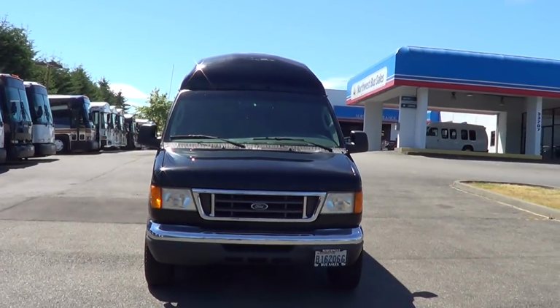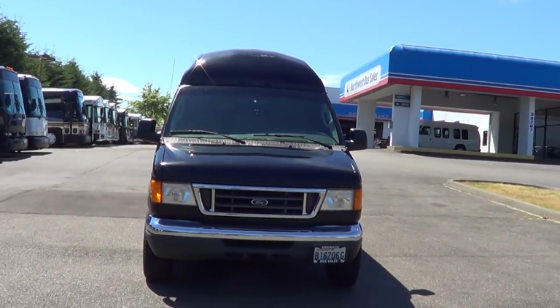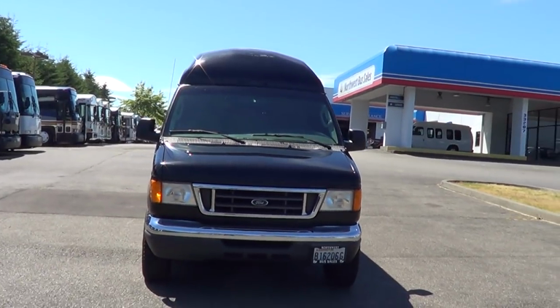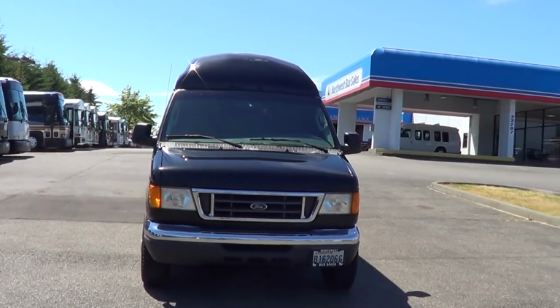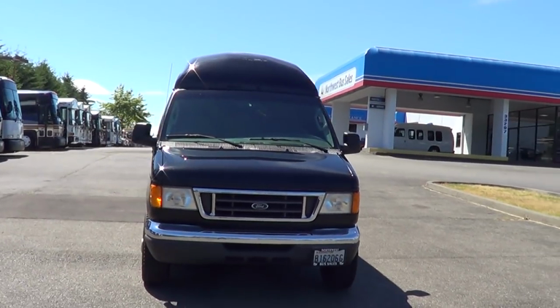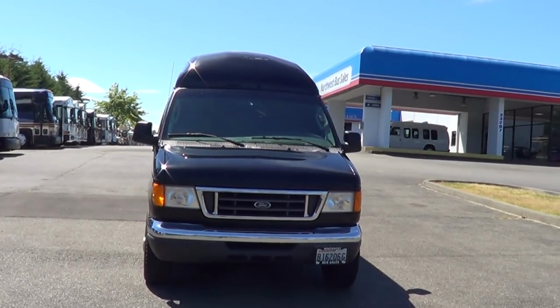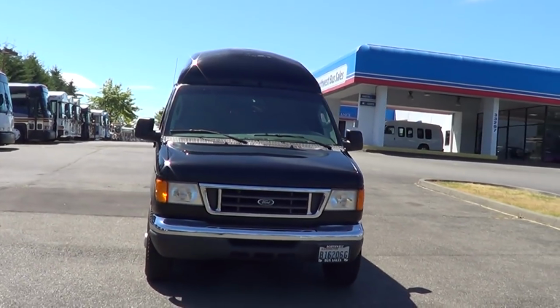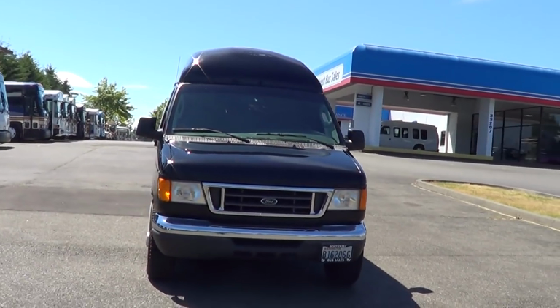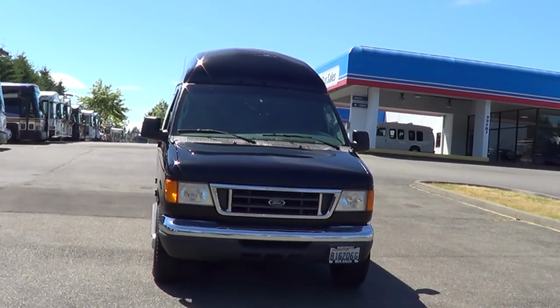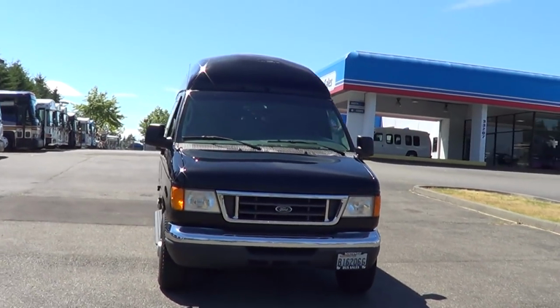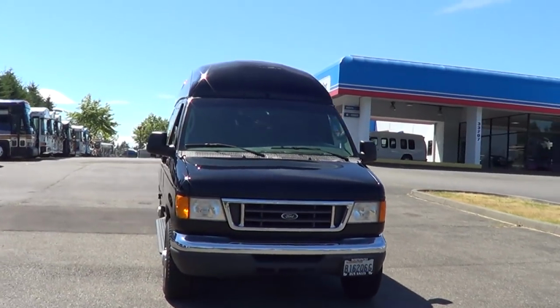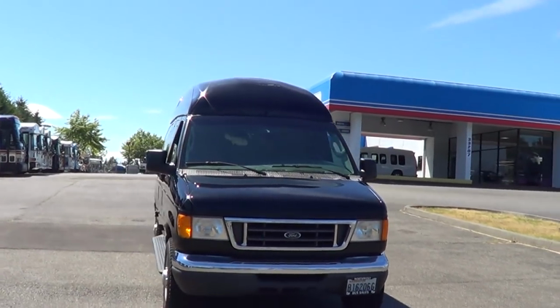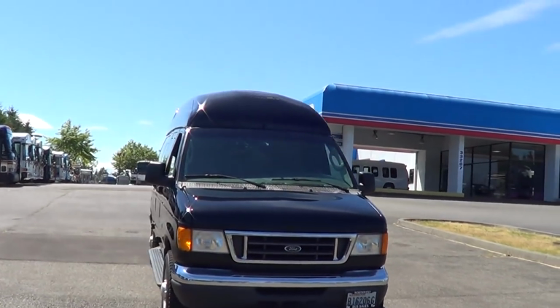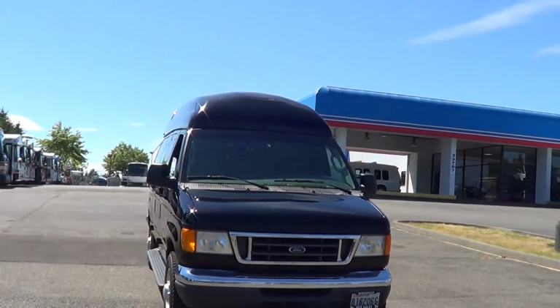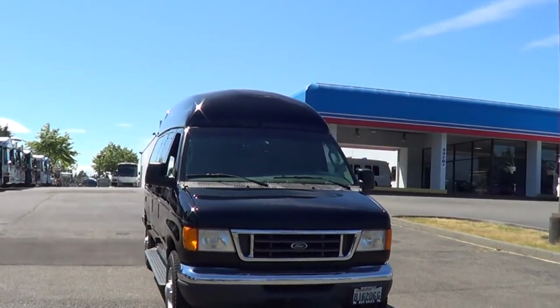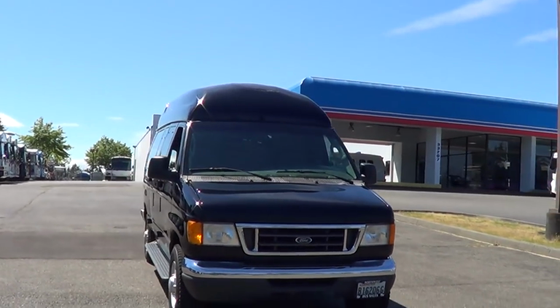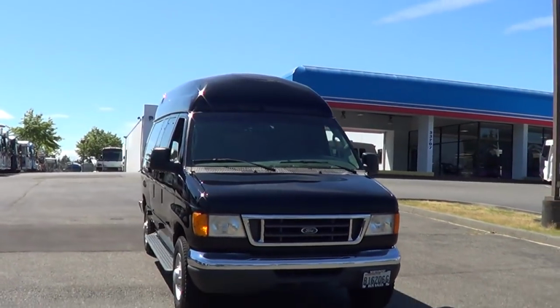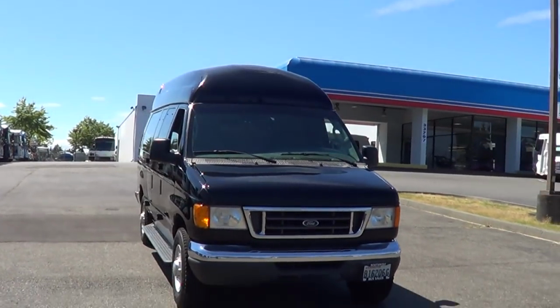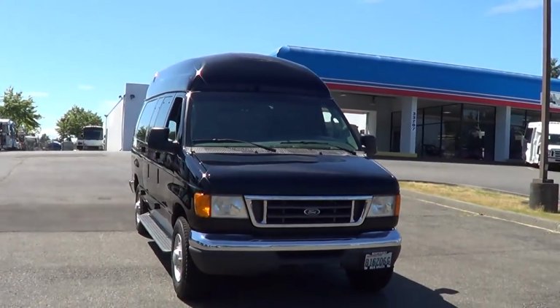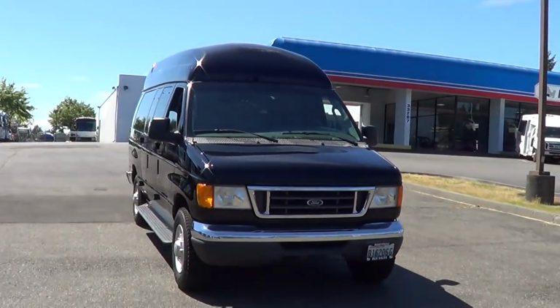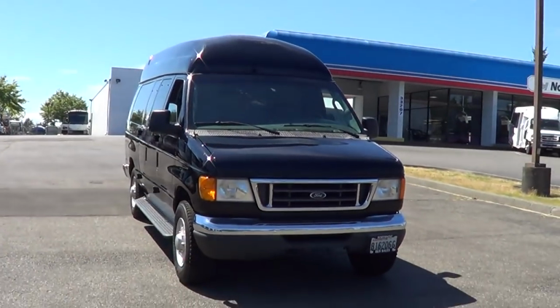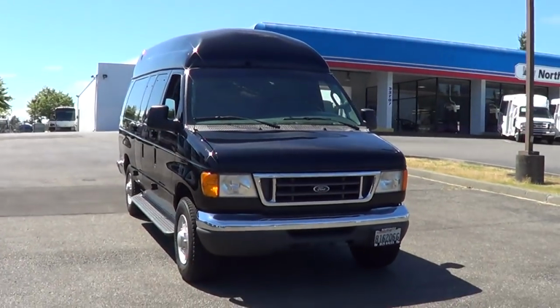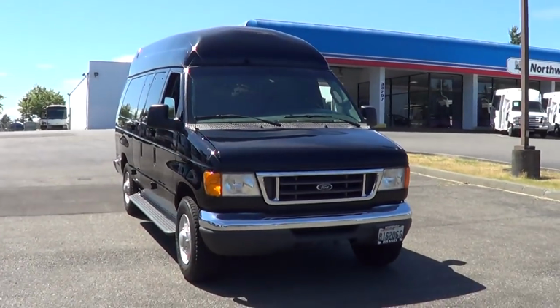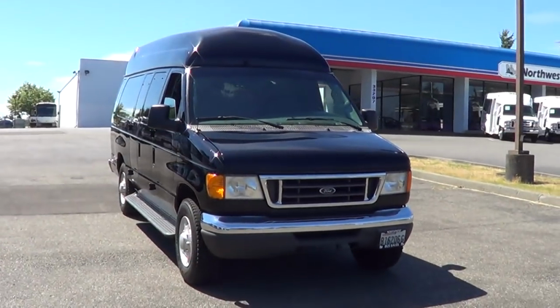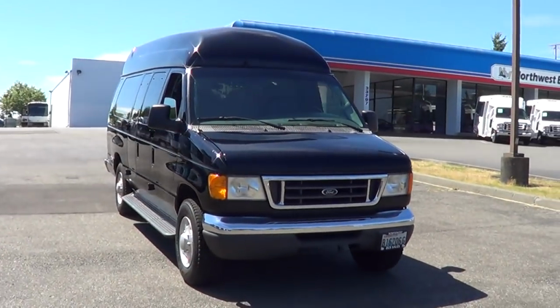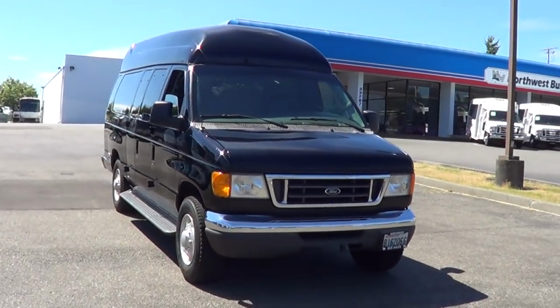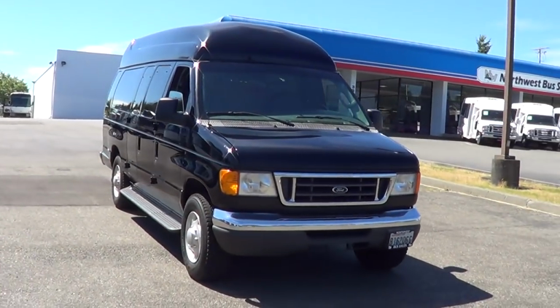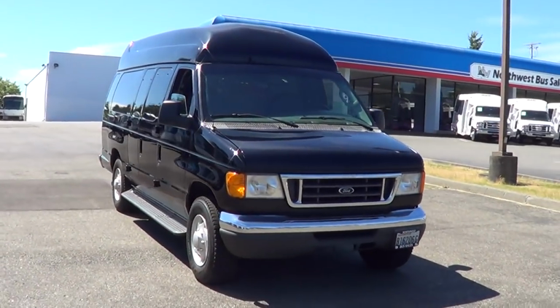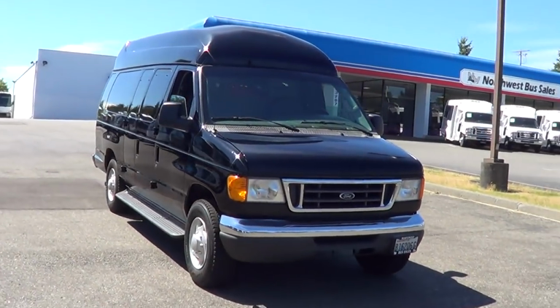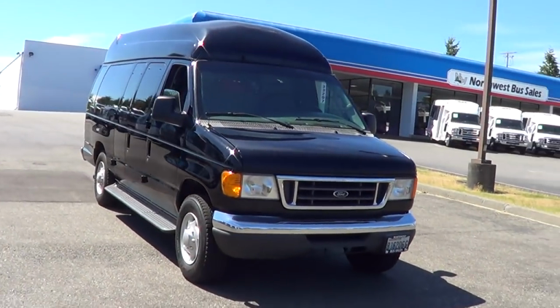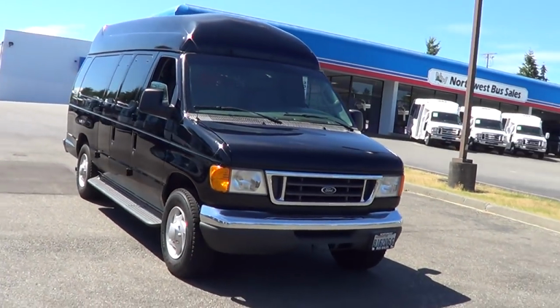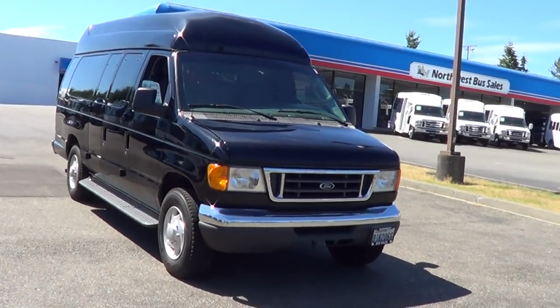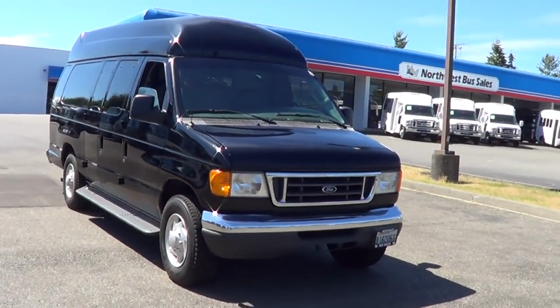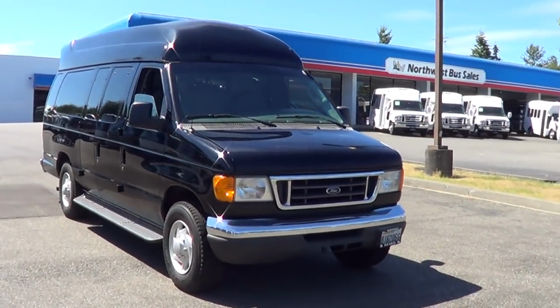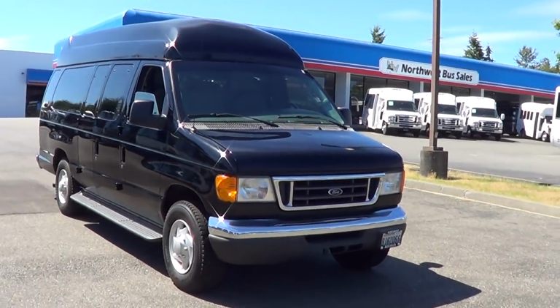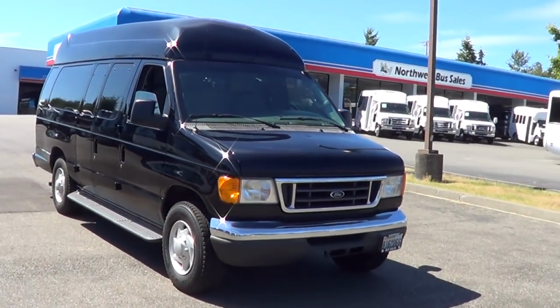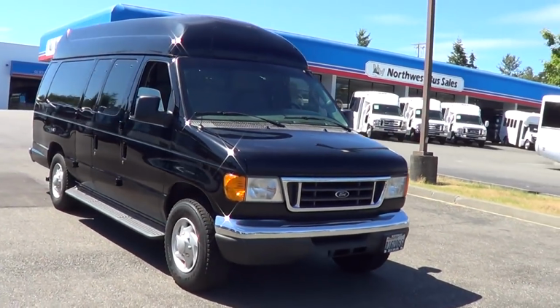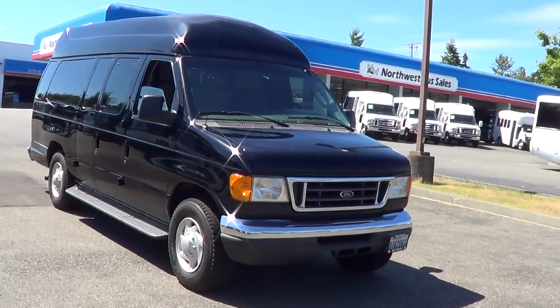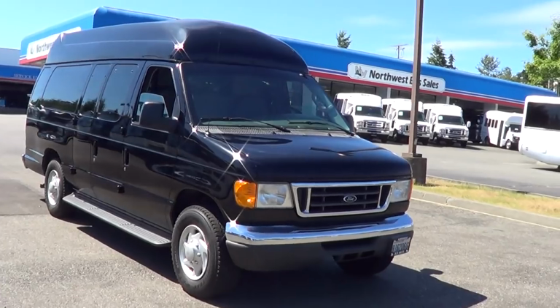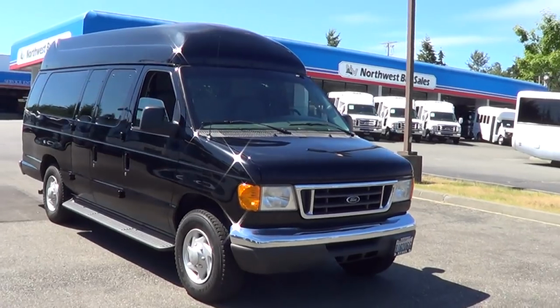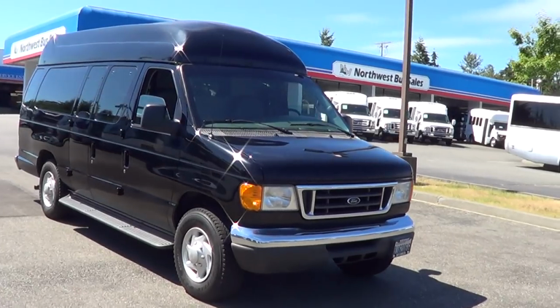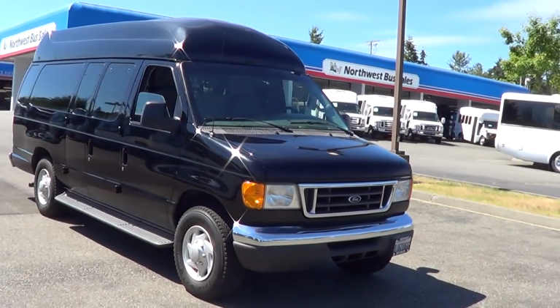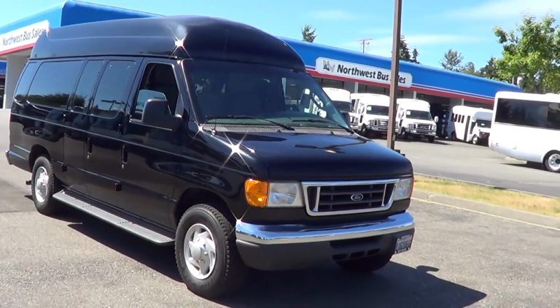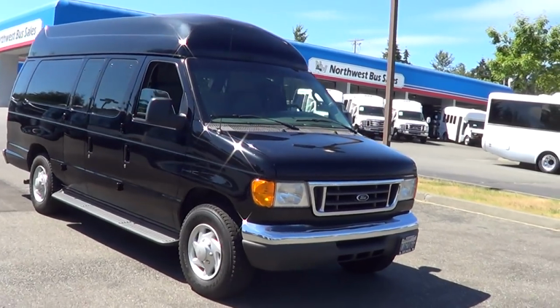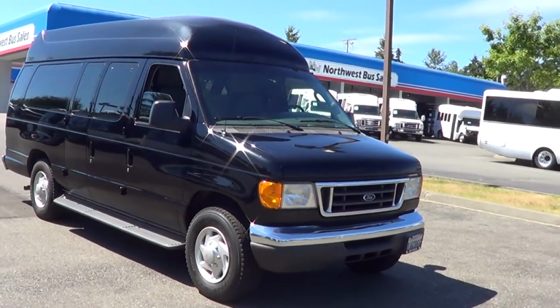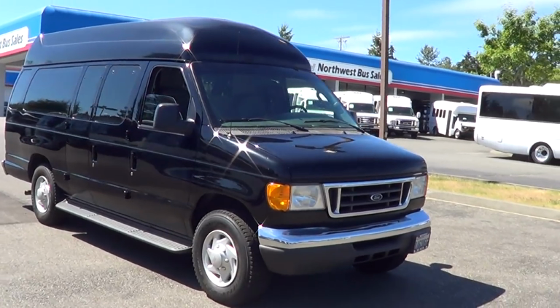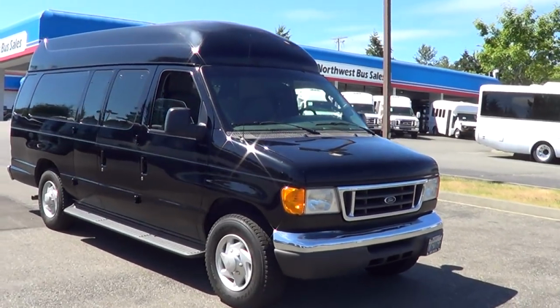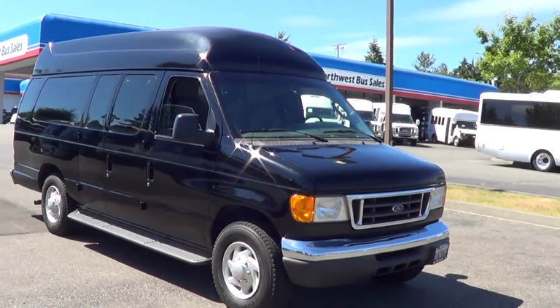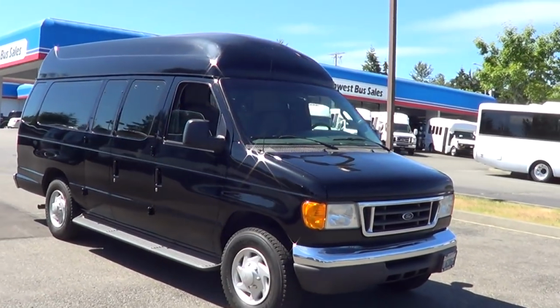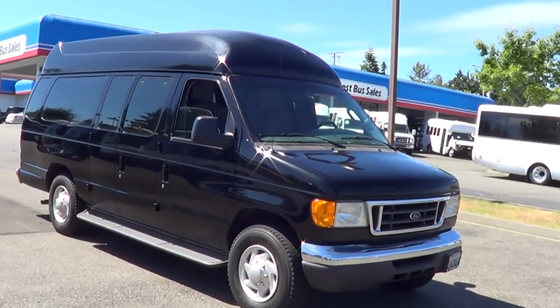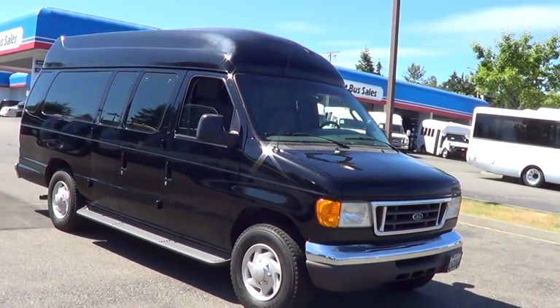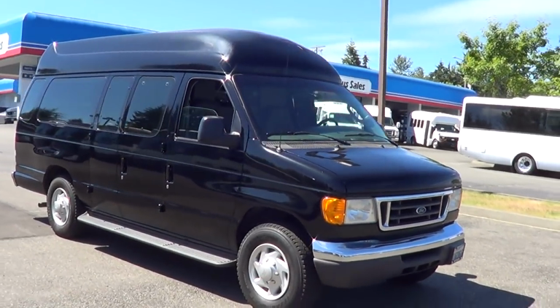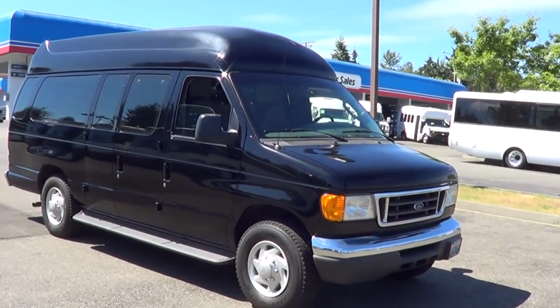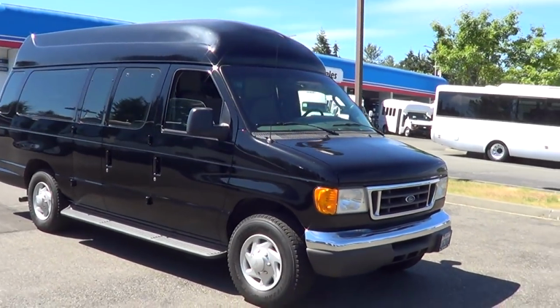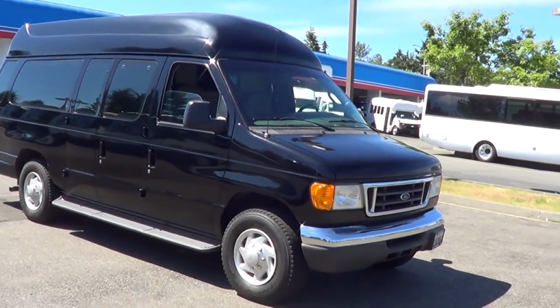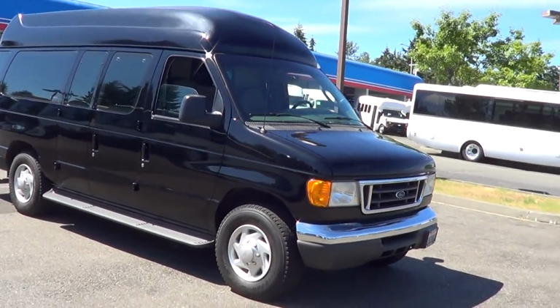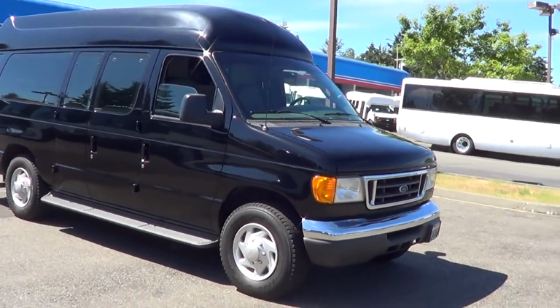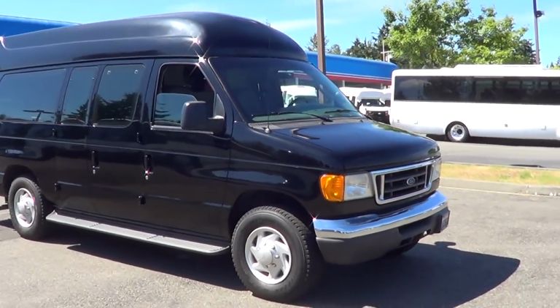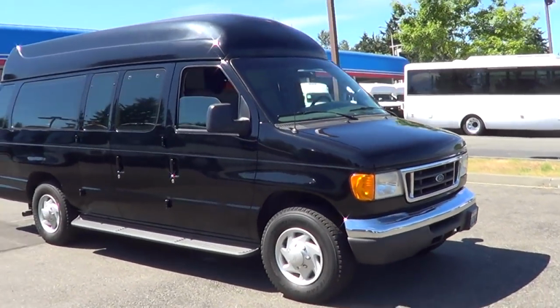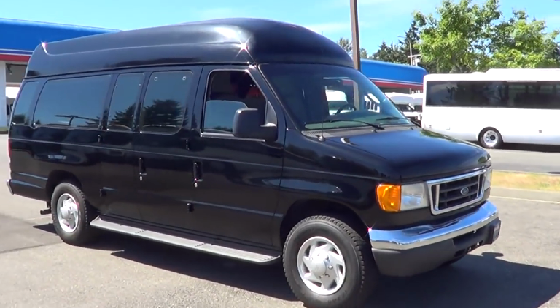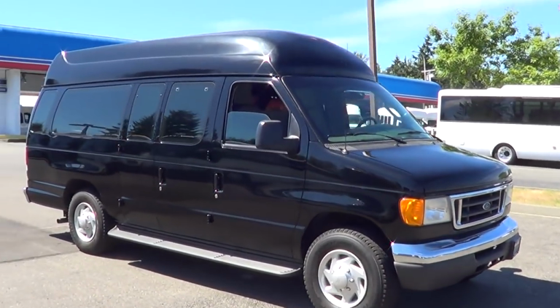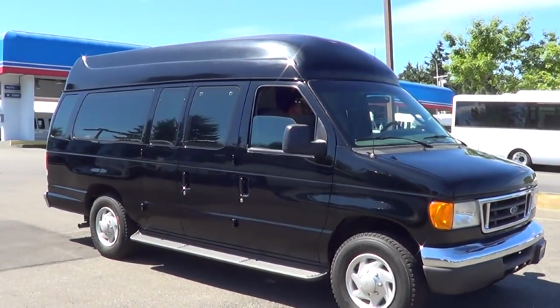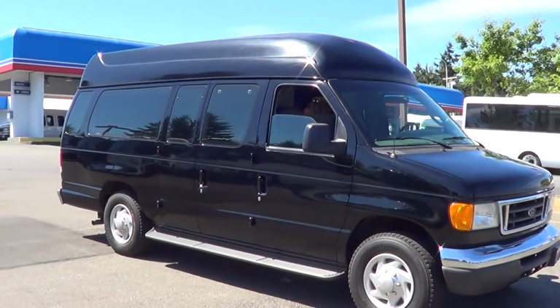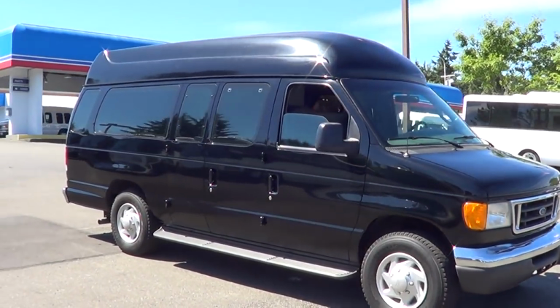Good afternoon, everyone. Eric here, Northwest Bus Sales. Once again, thank you for your time.